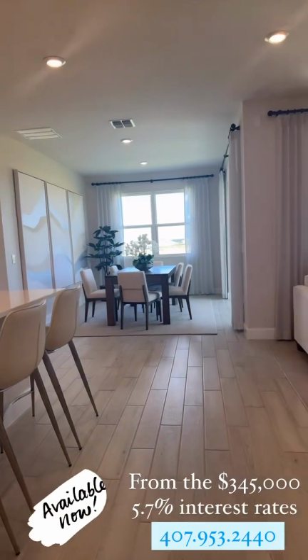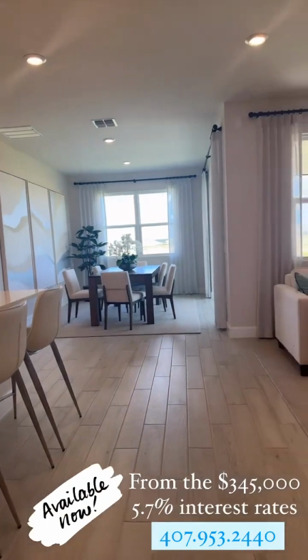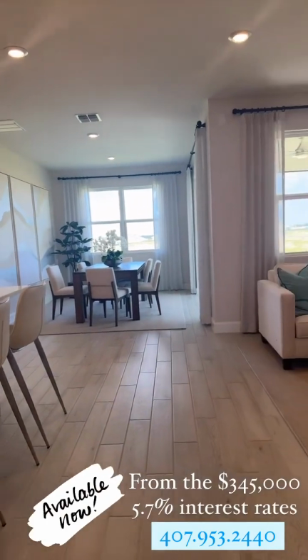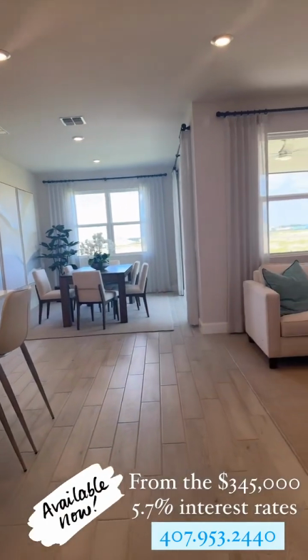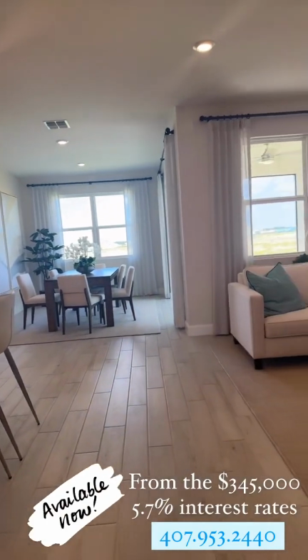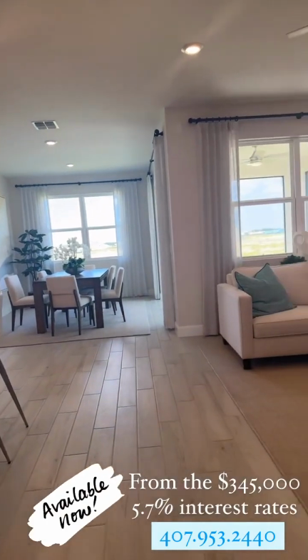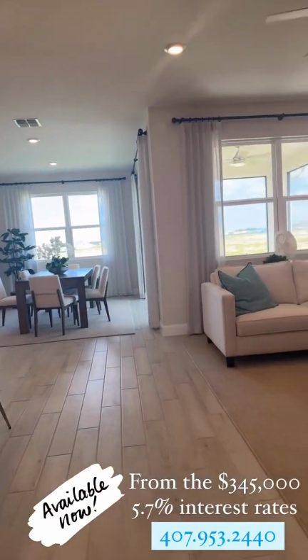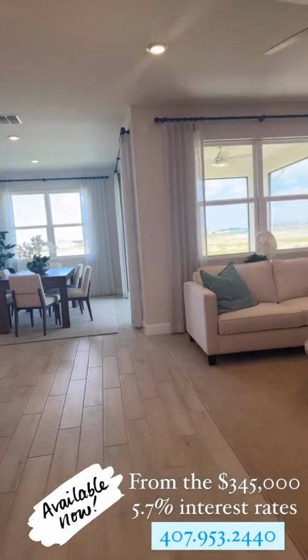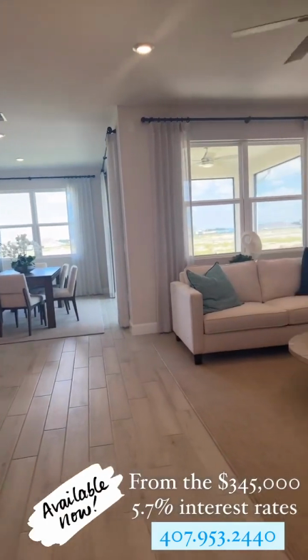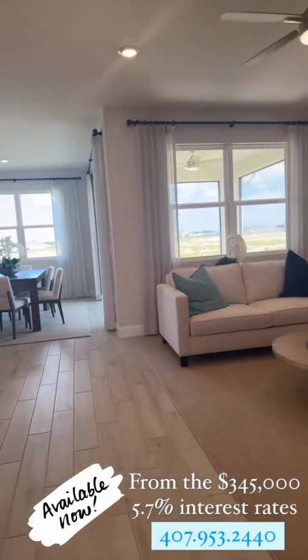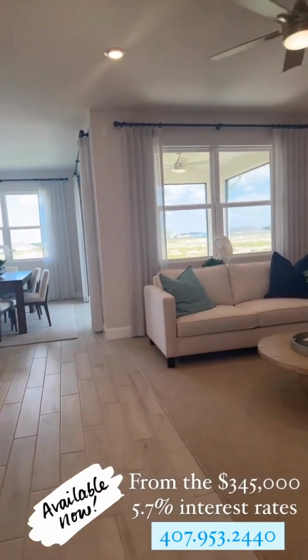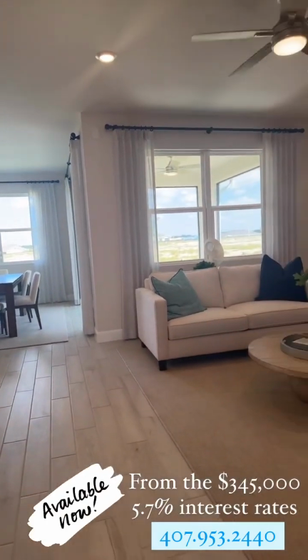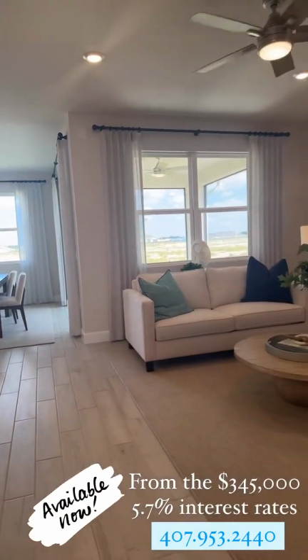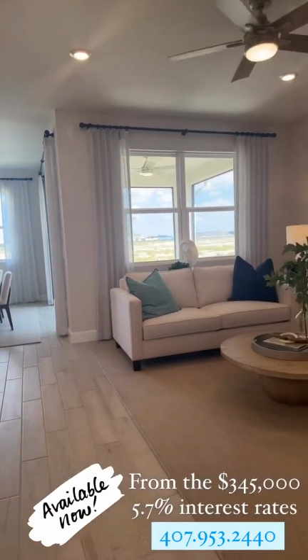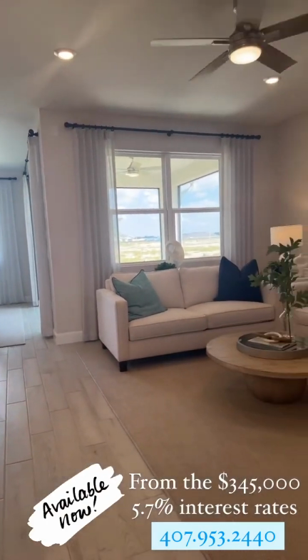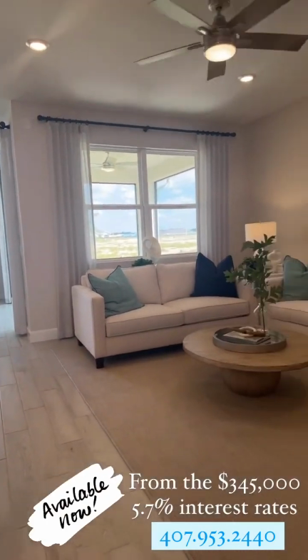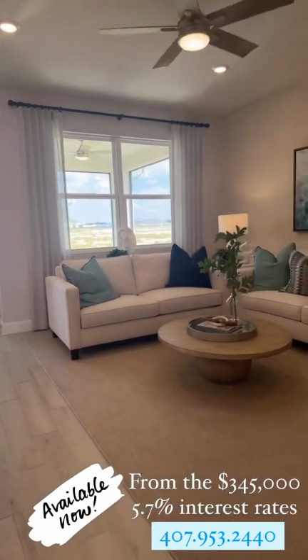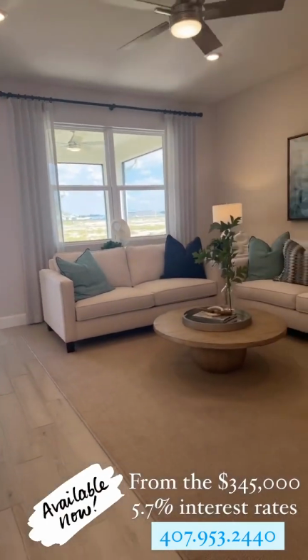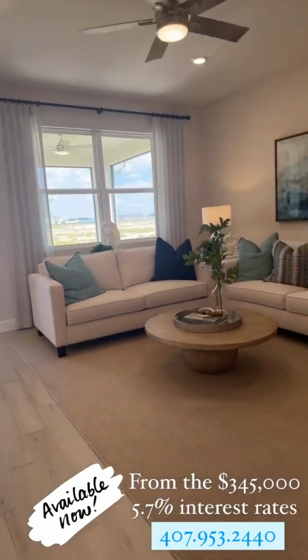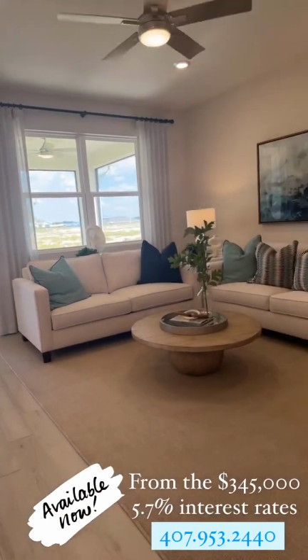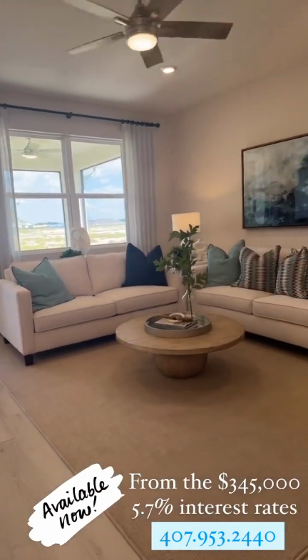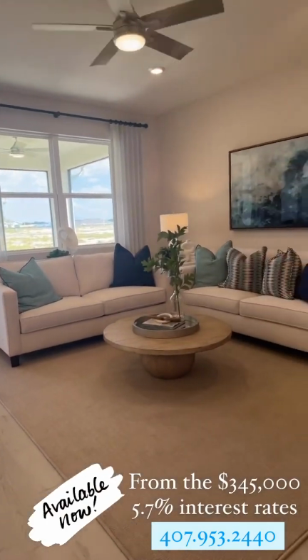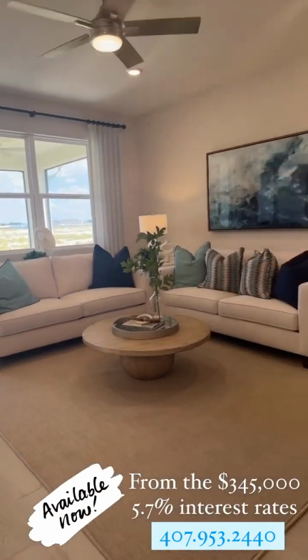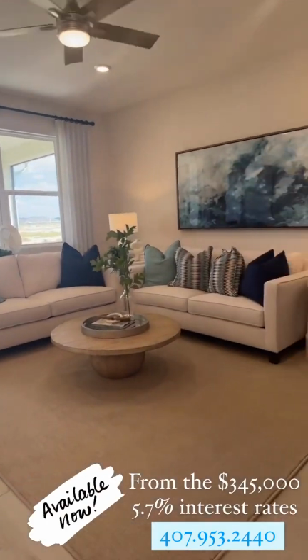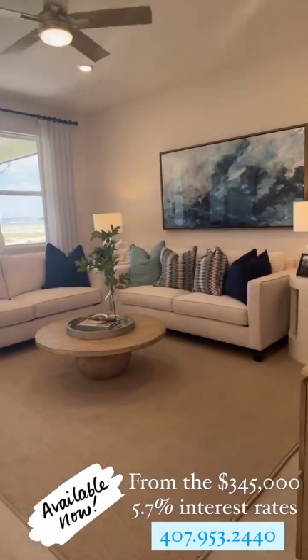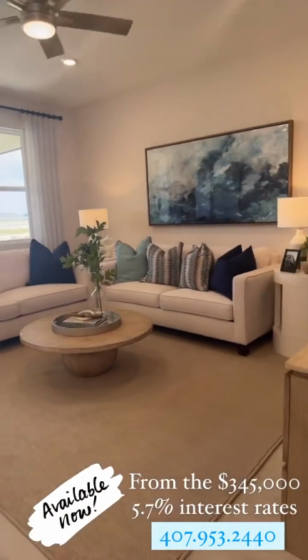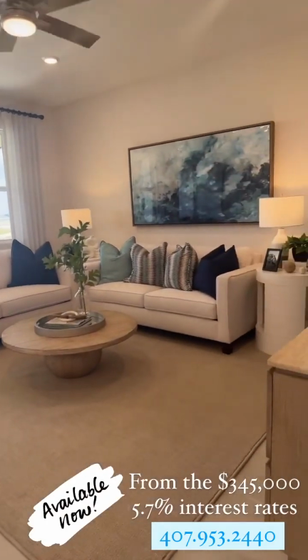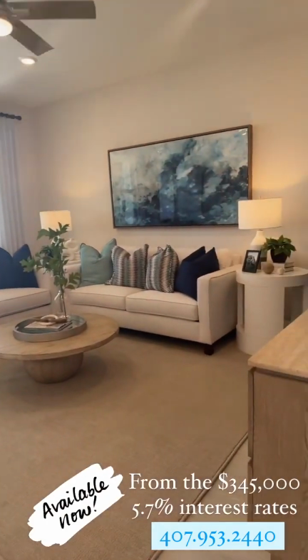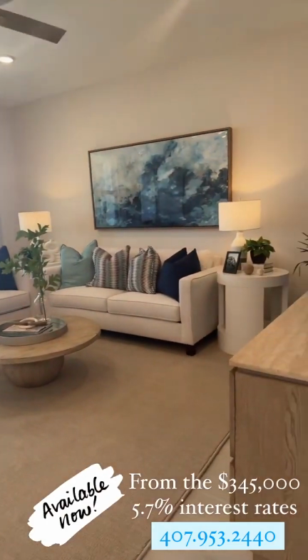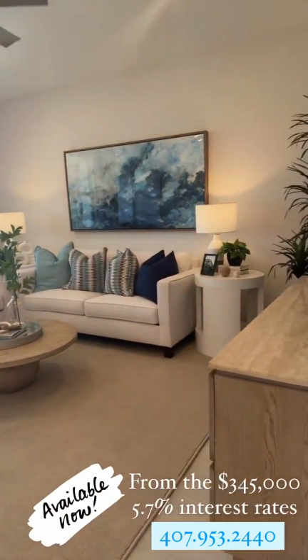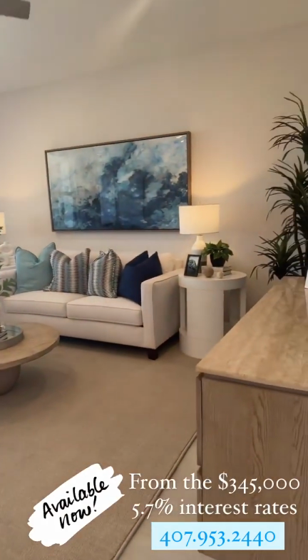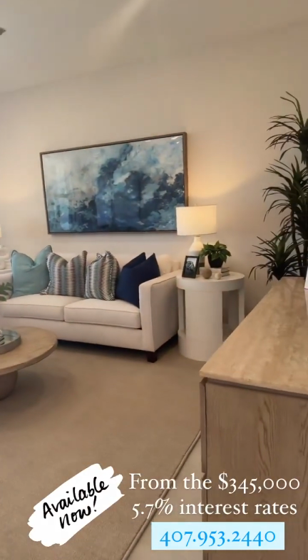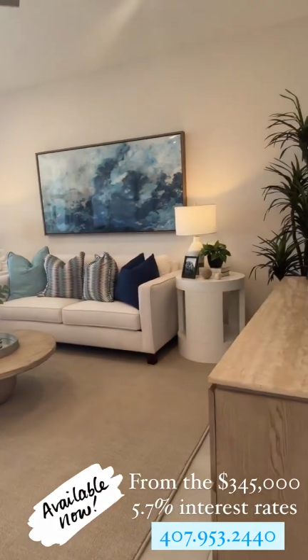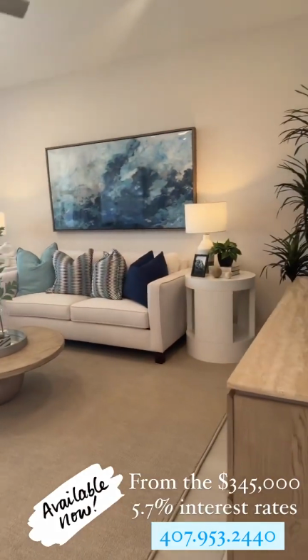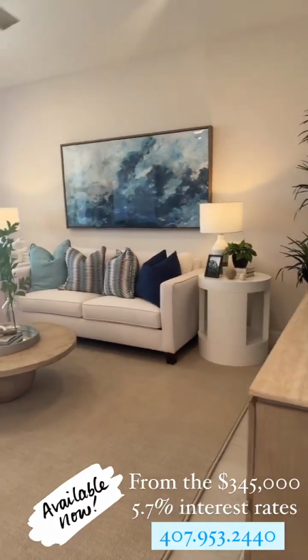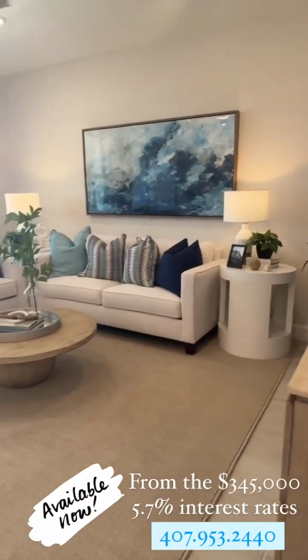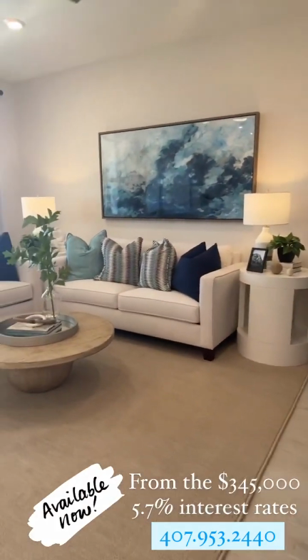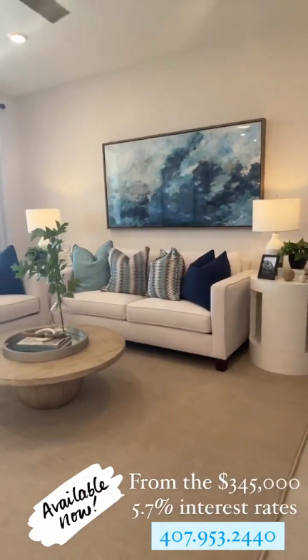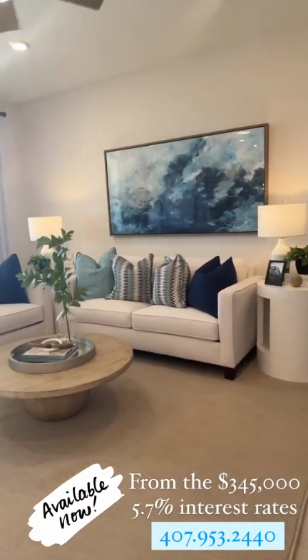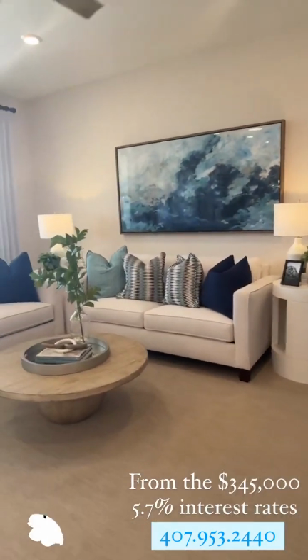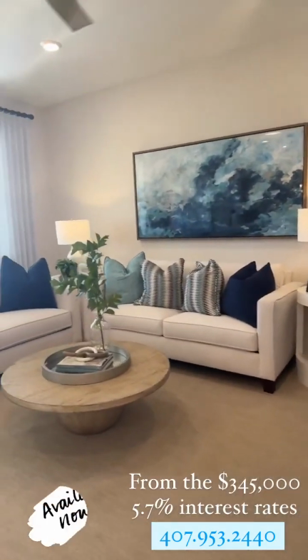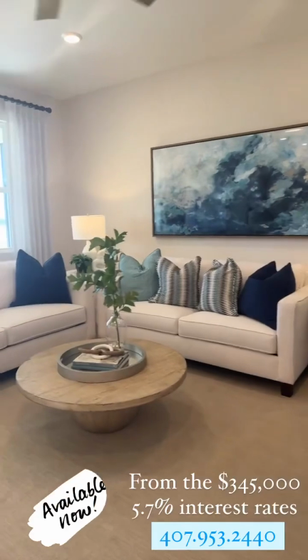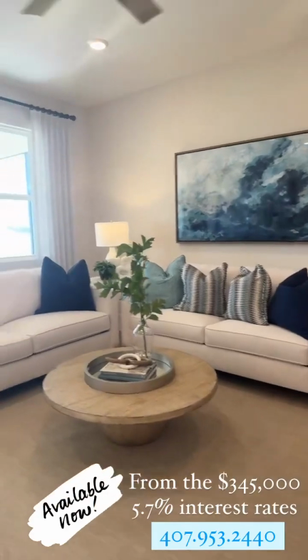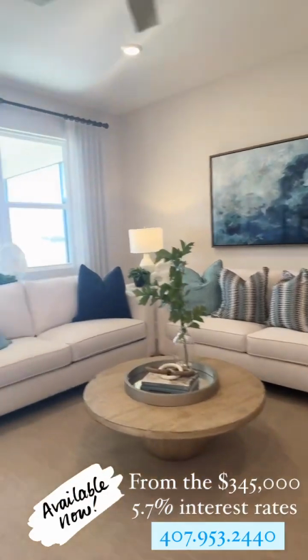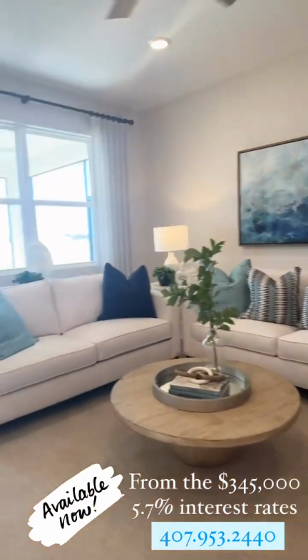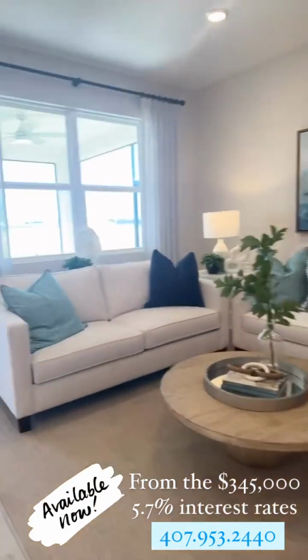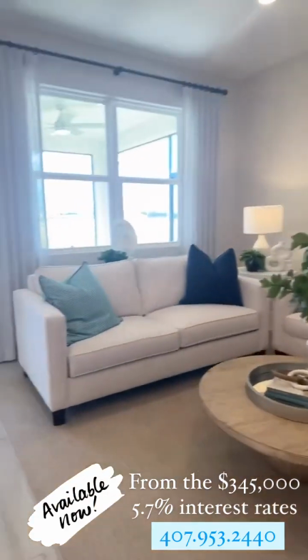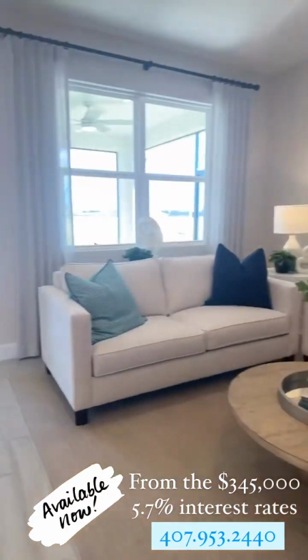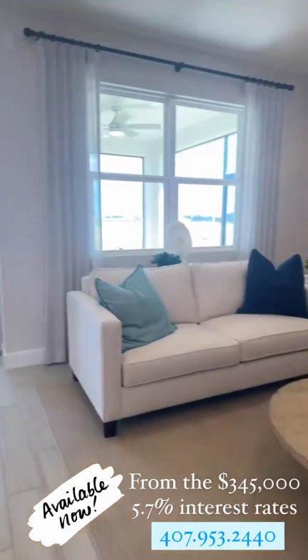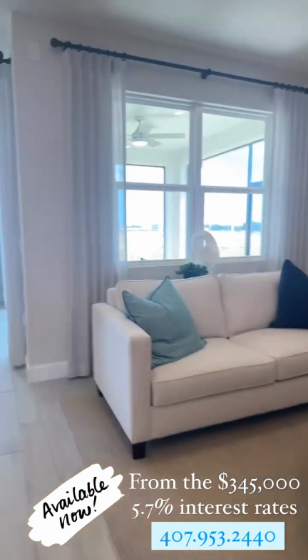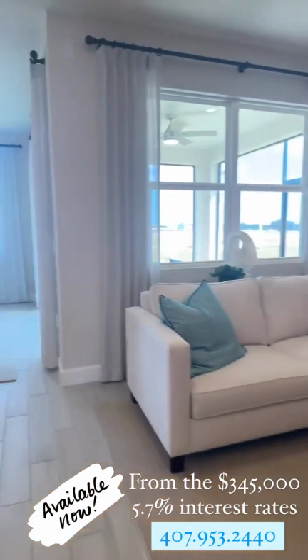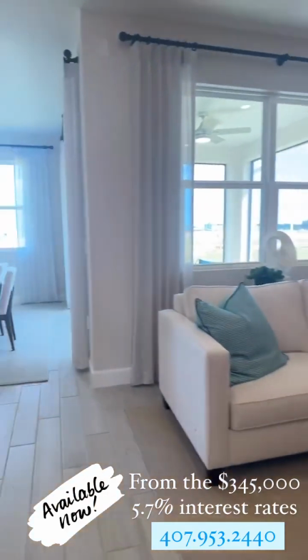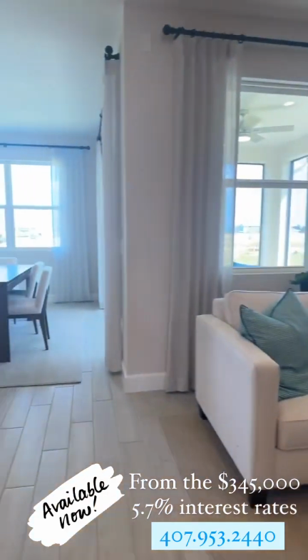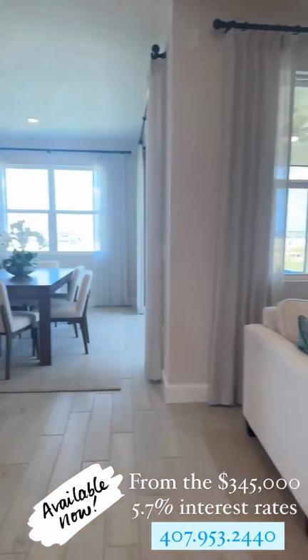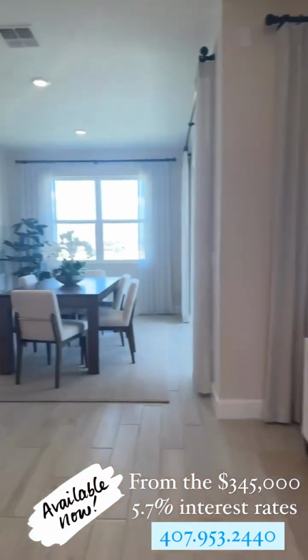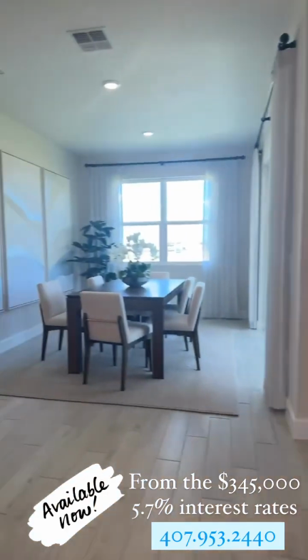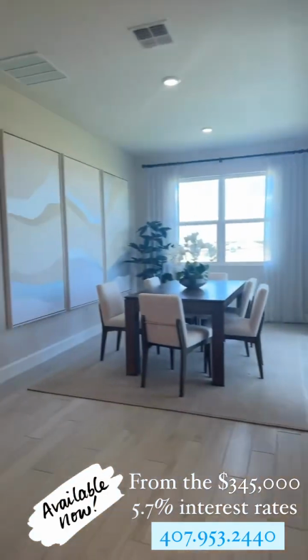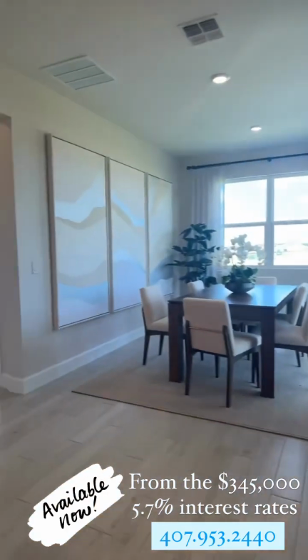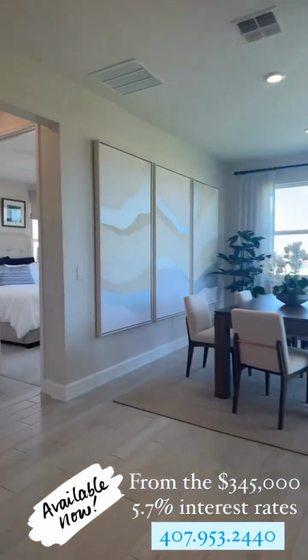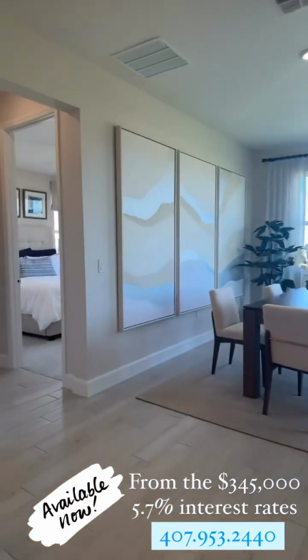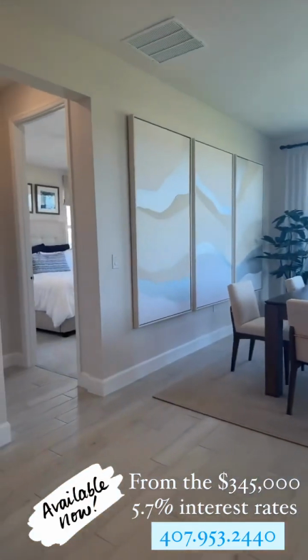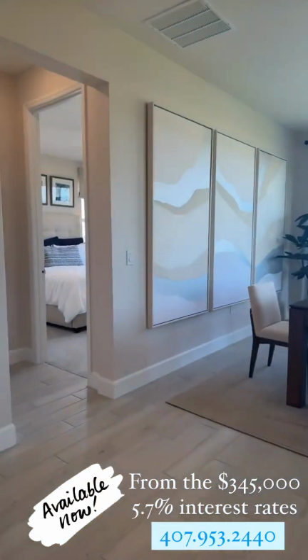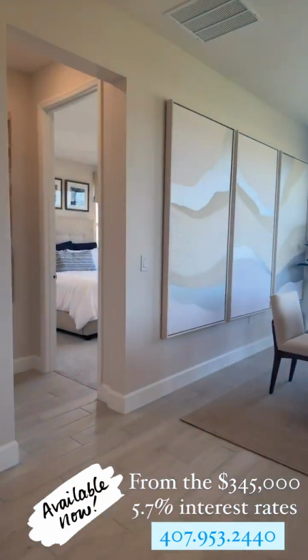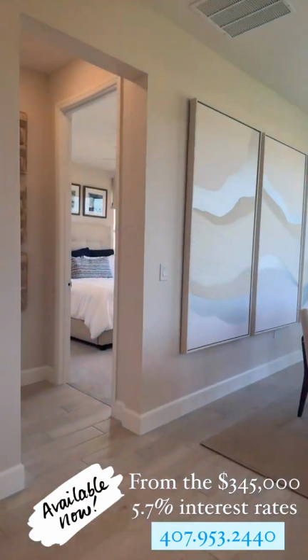We're offering five point seven percent interest rates. Remember, that can change at any time. We have other incentives, so call for more details.